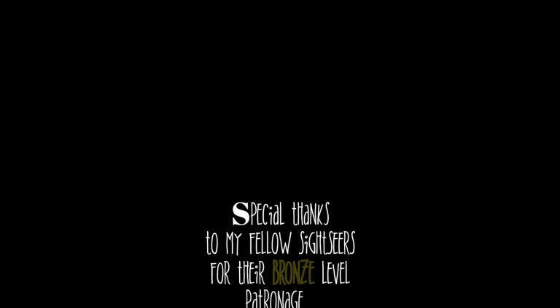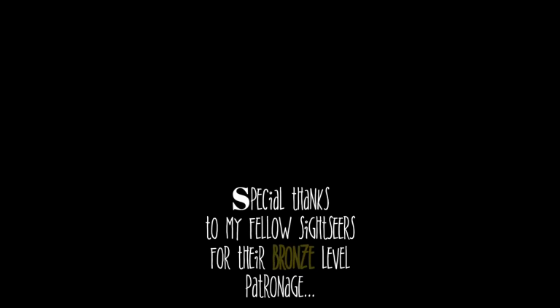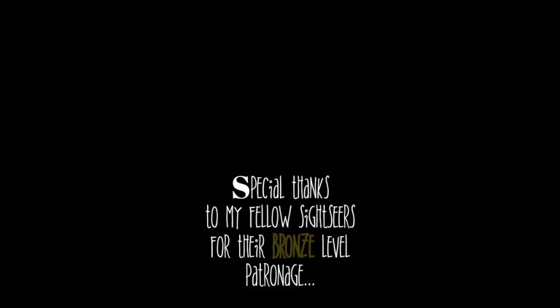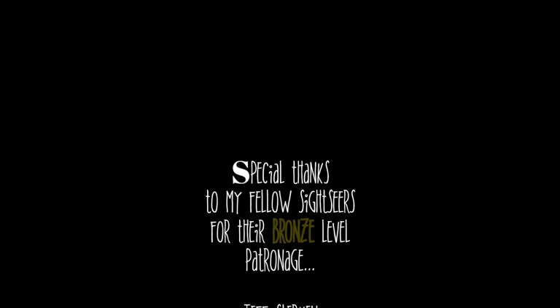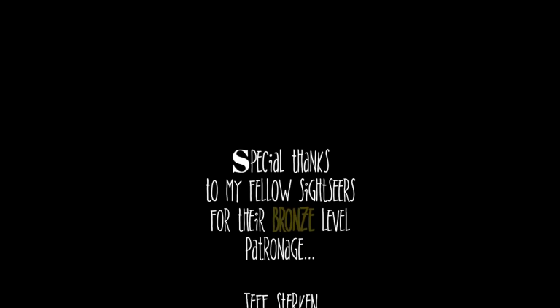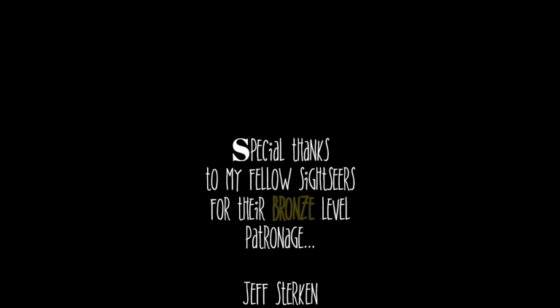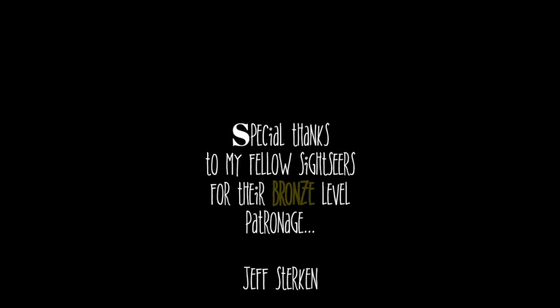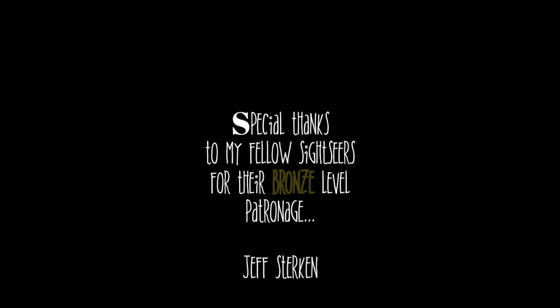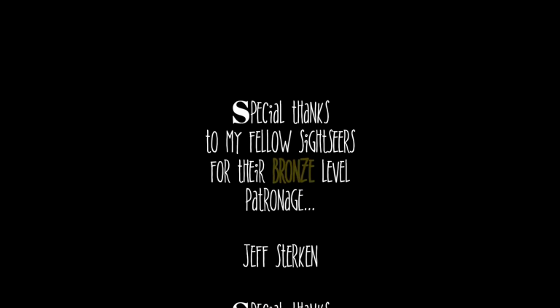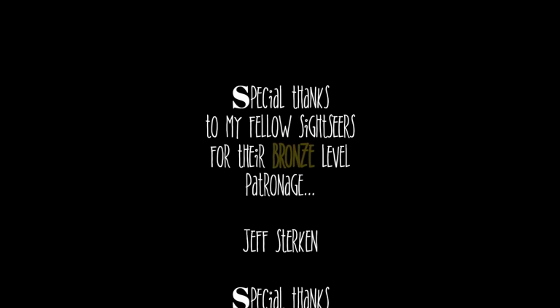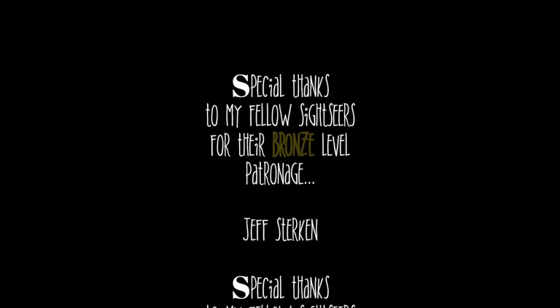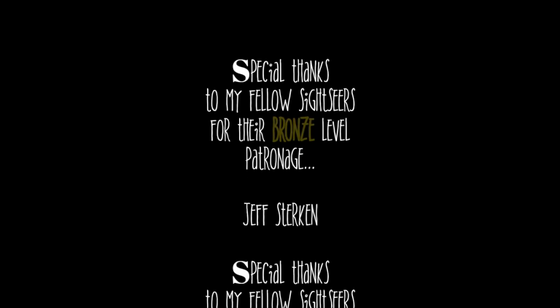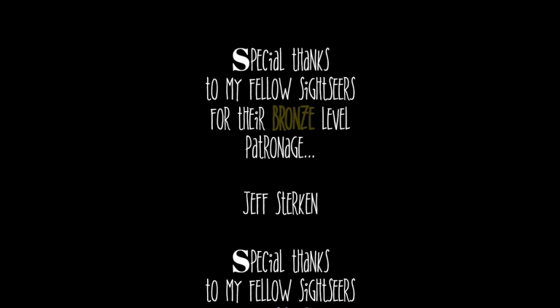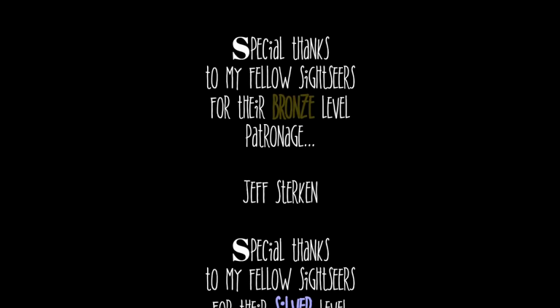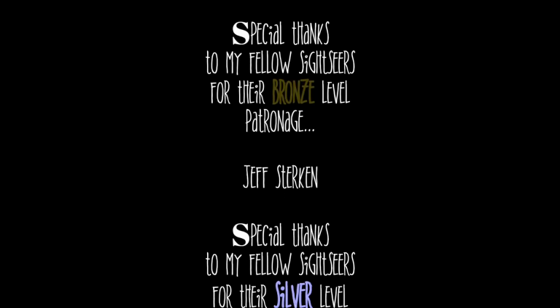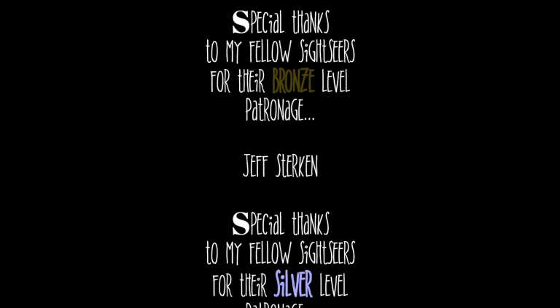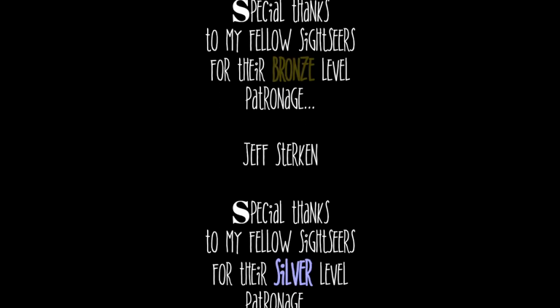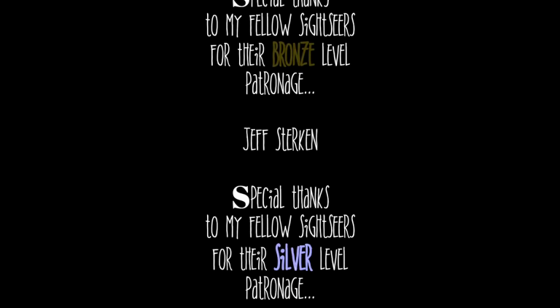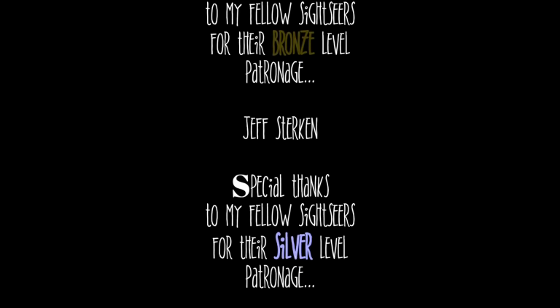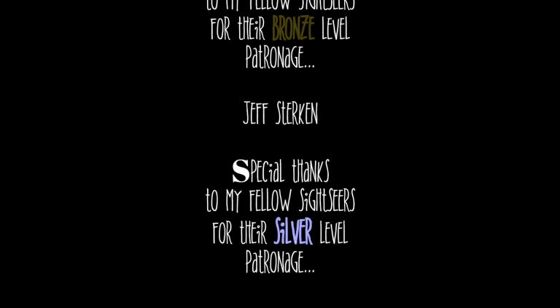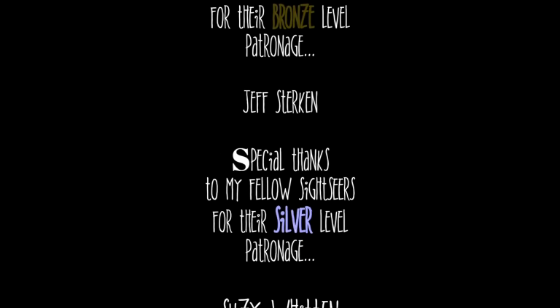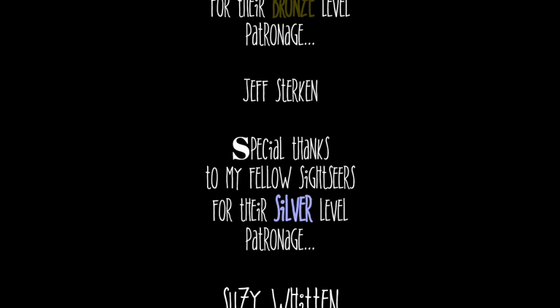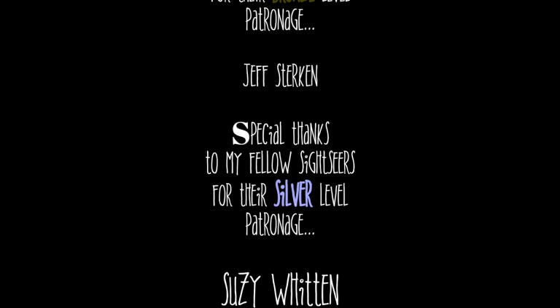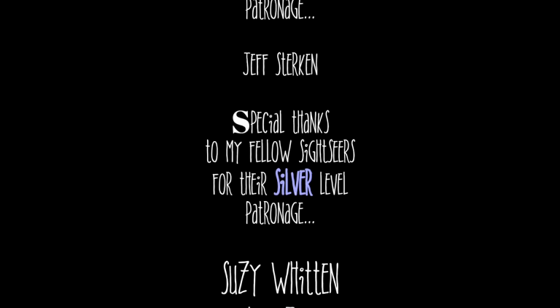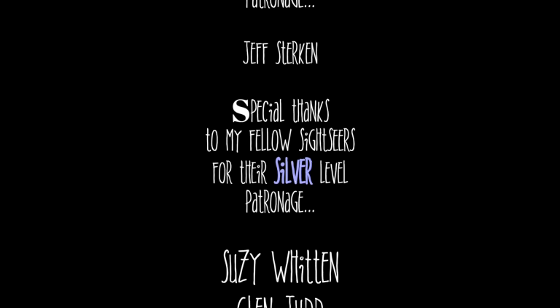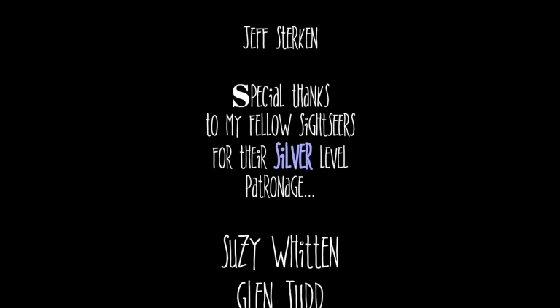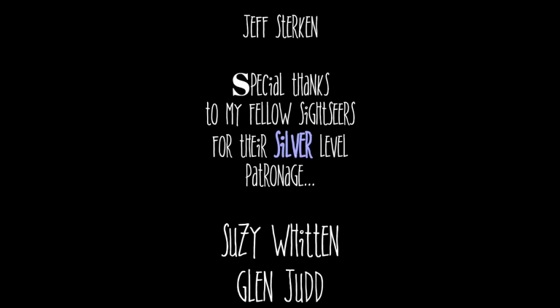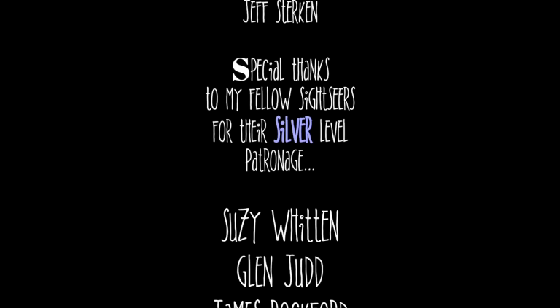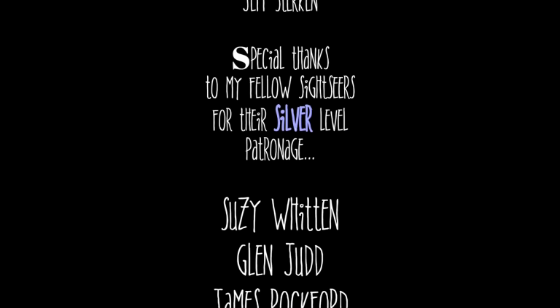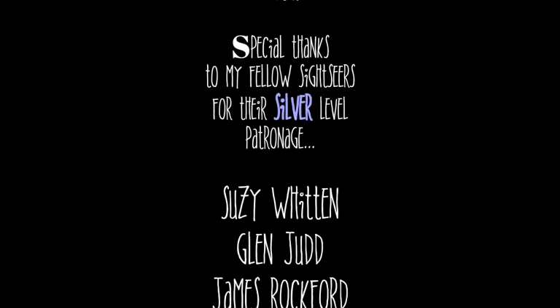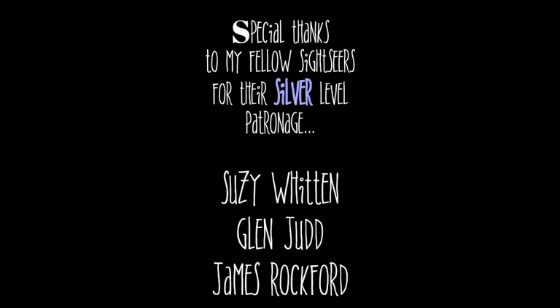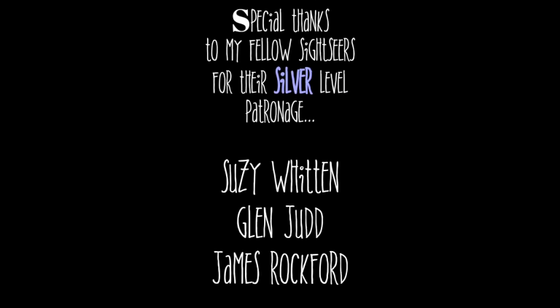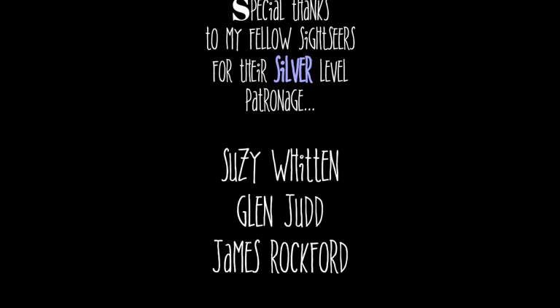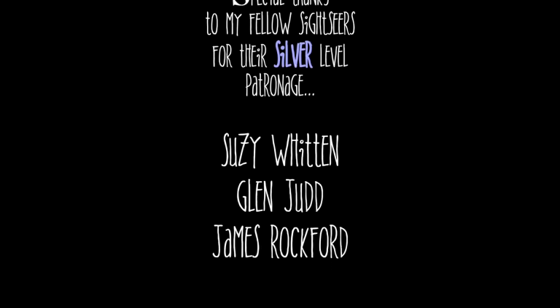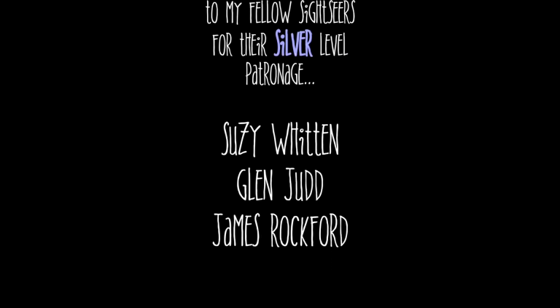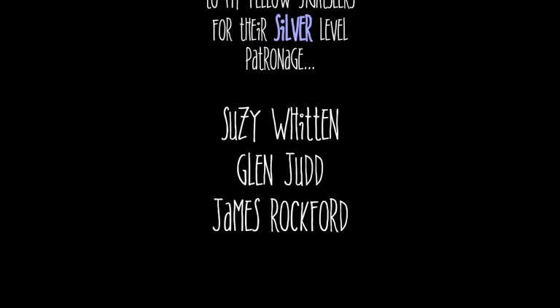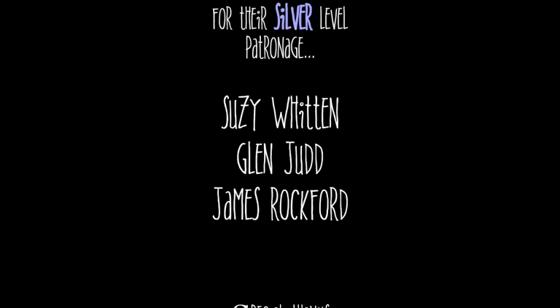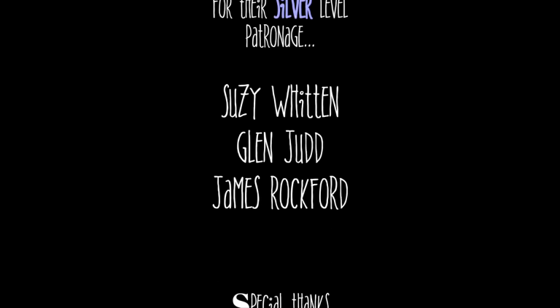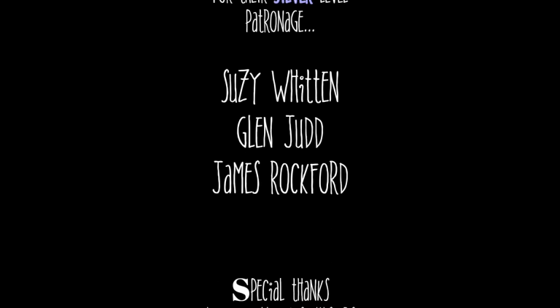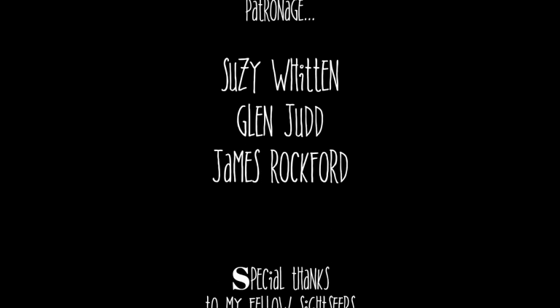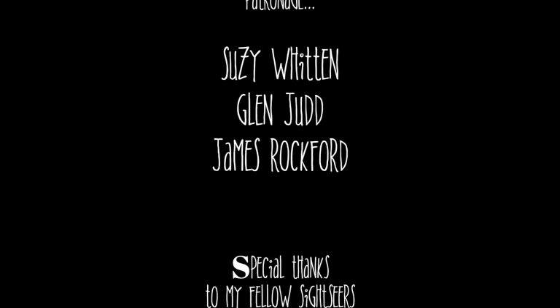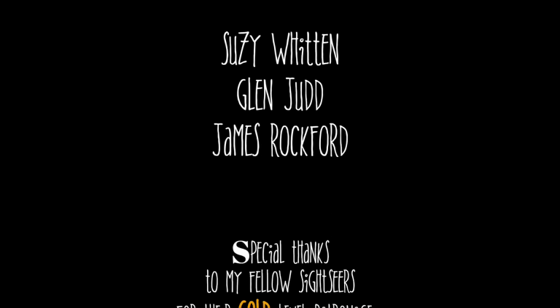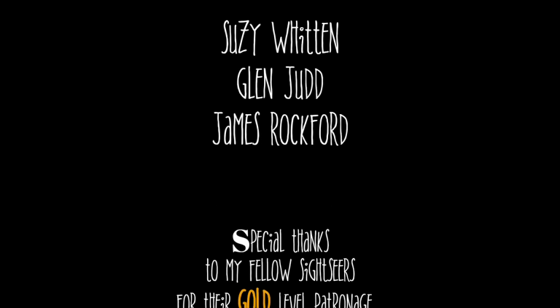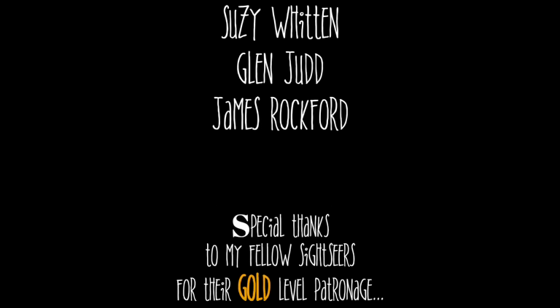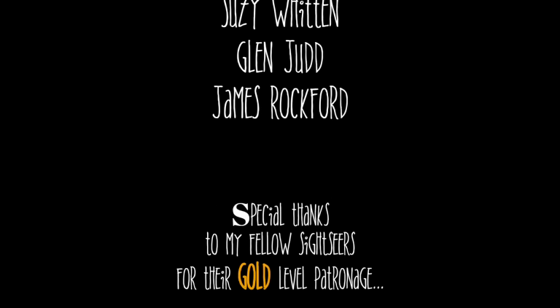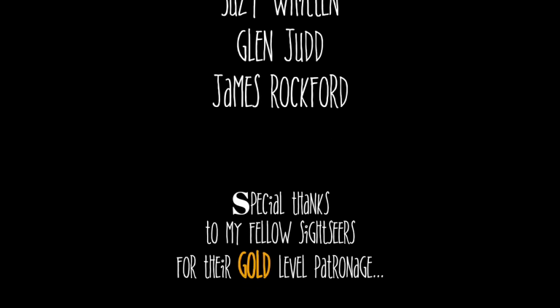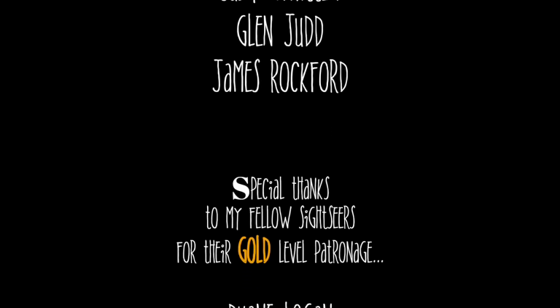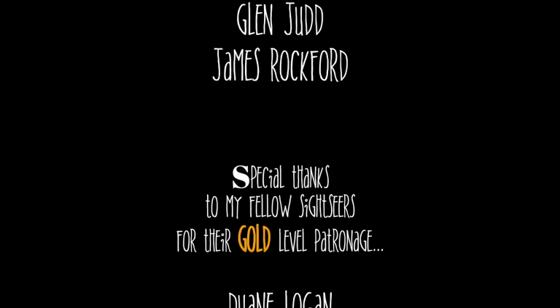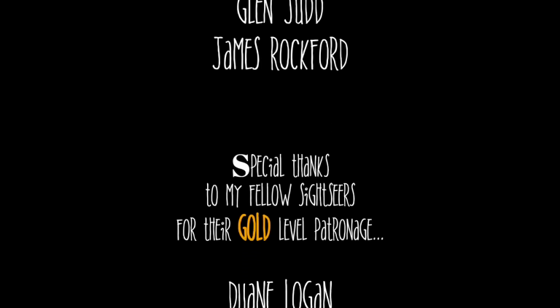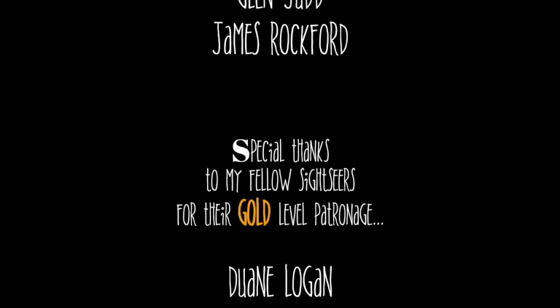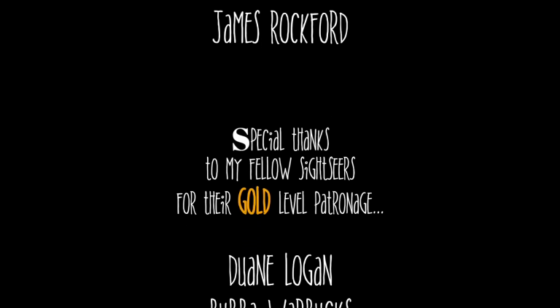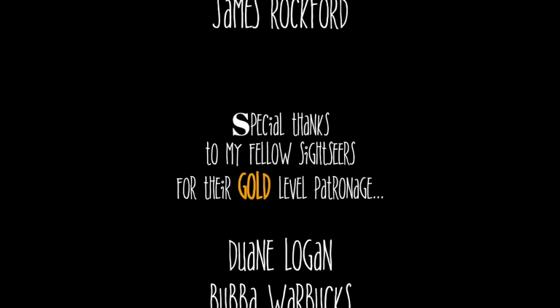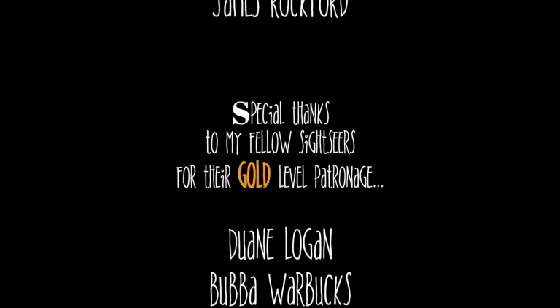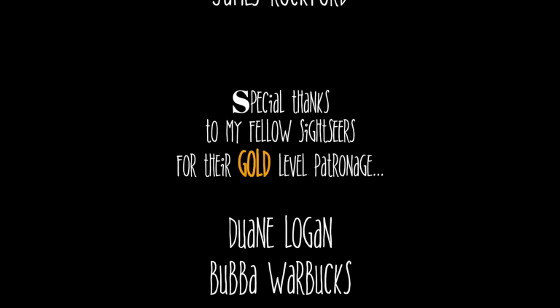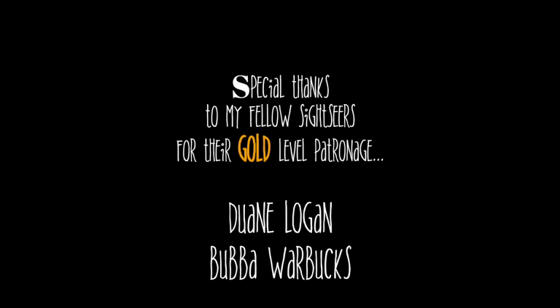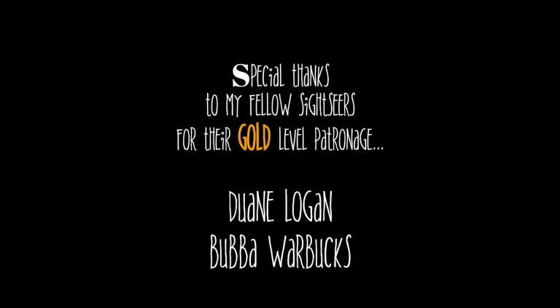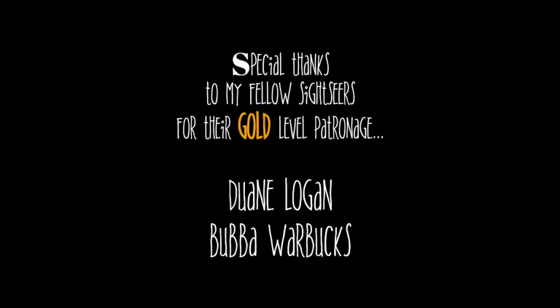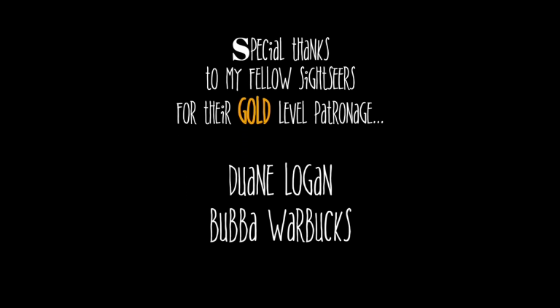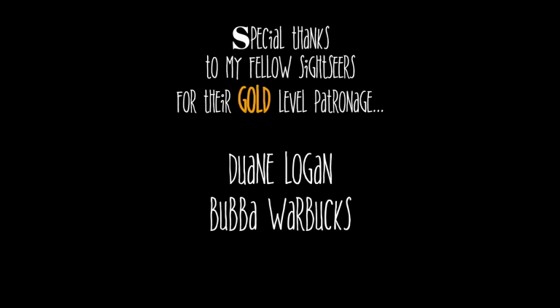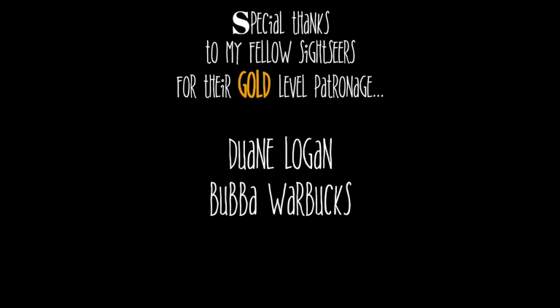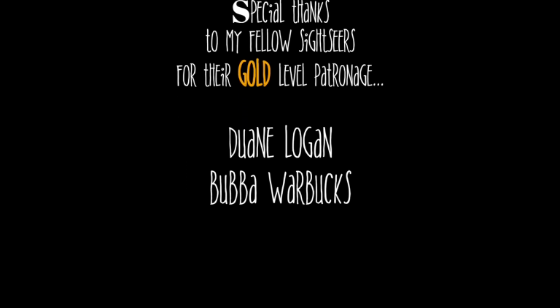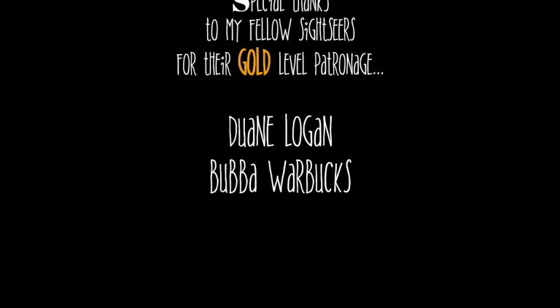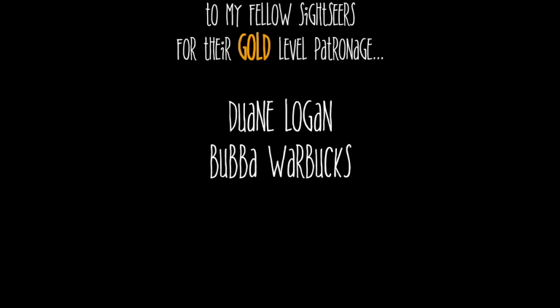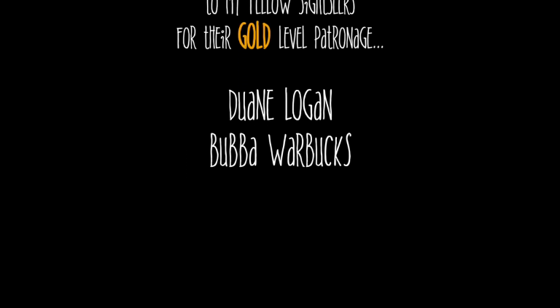Special thanks goes out to all our fellow sightseers on Patreon and PayPal — without you, these videos wouldn't be possible.